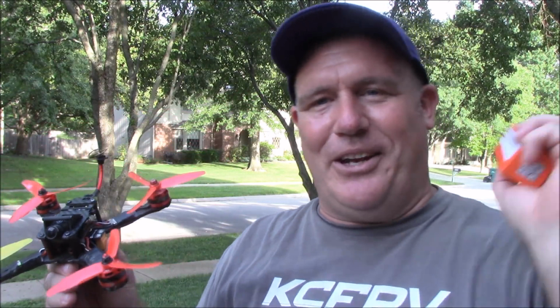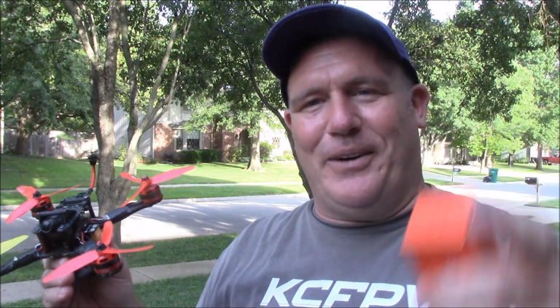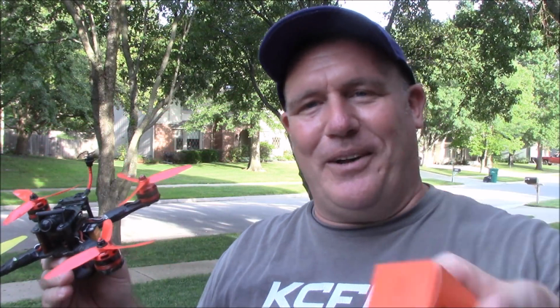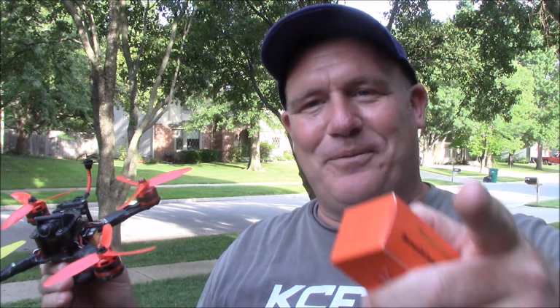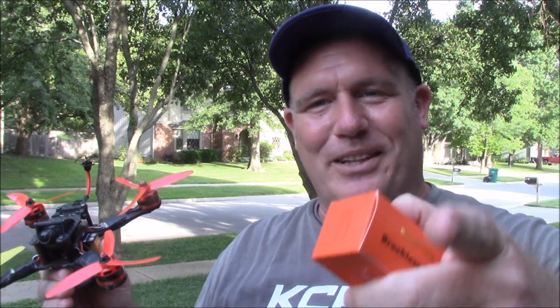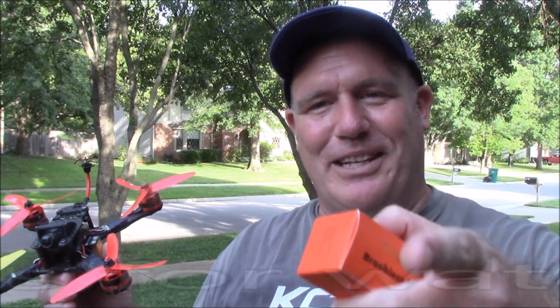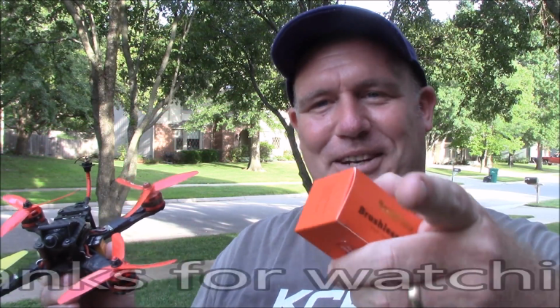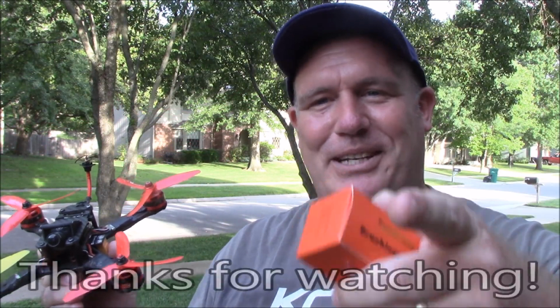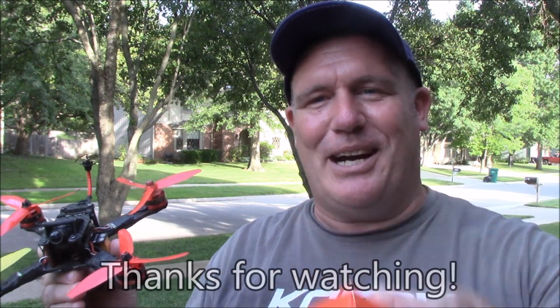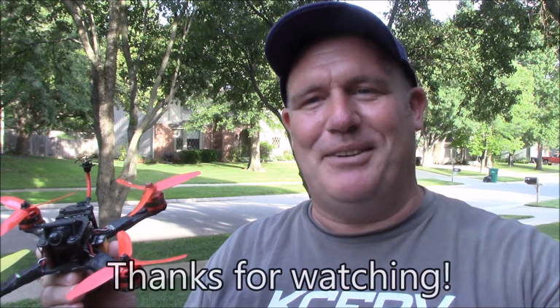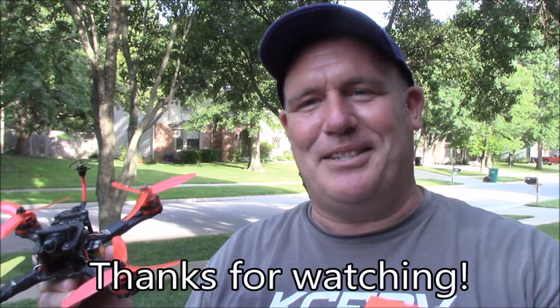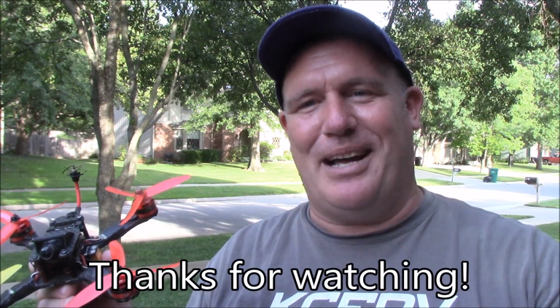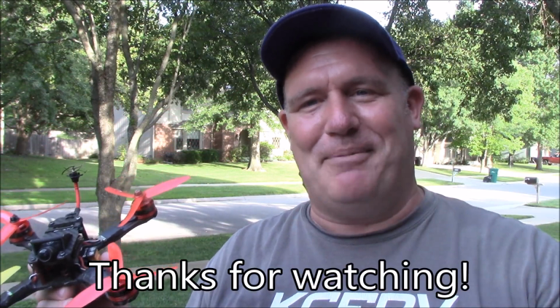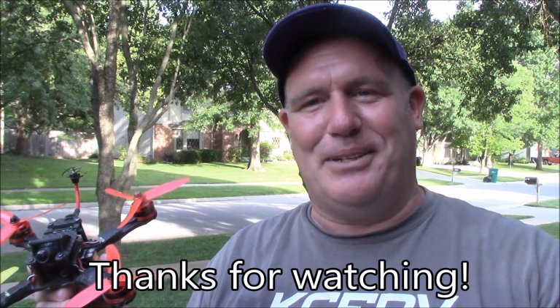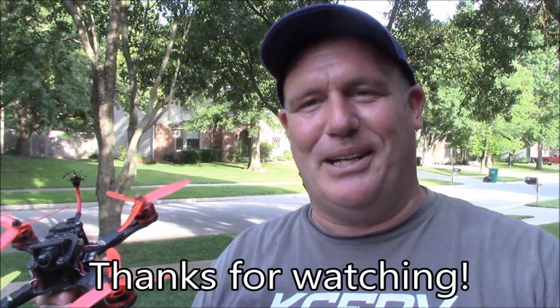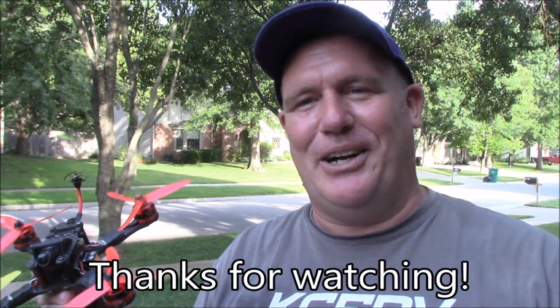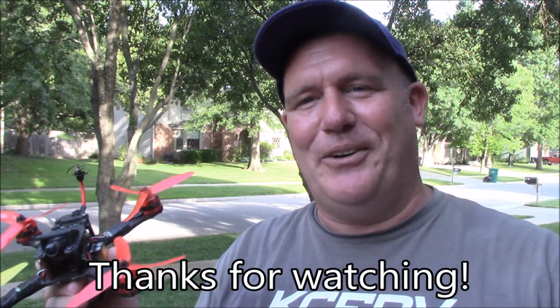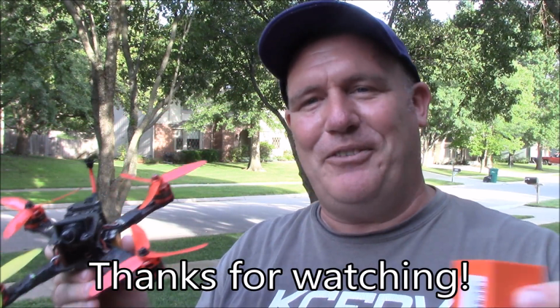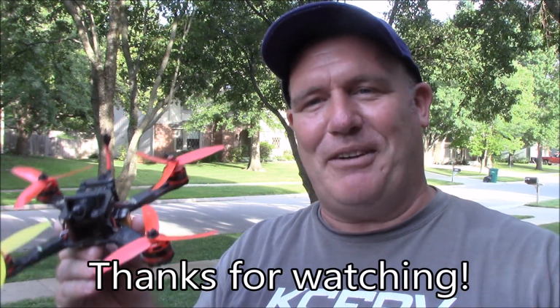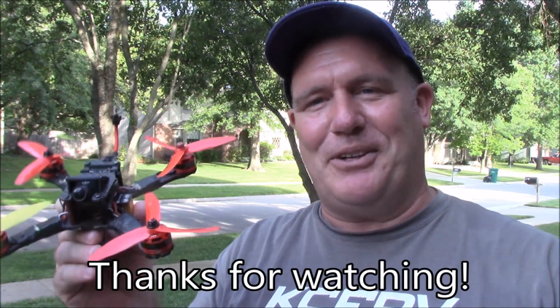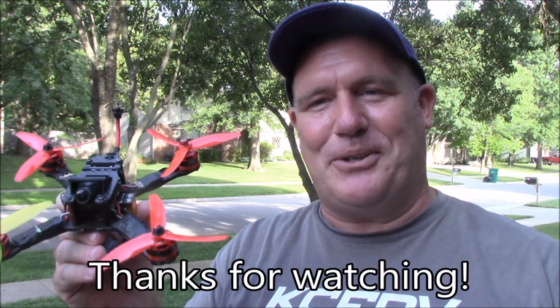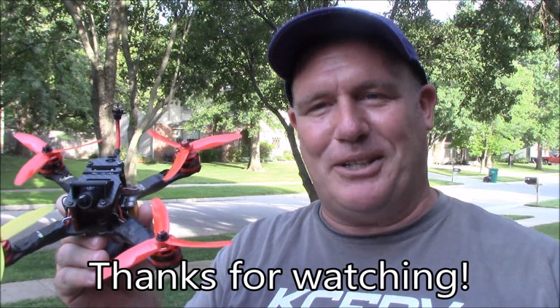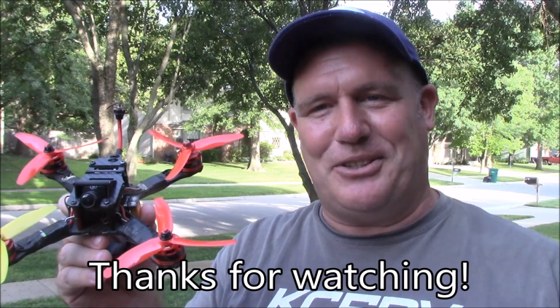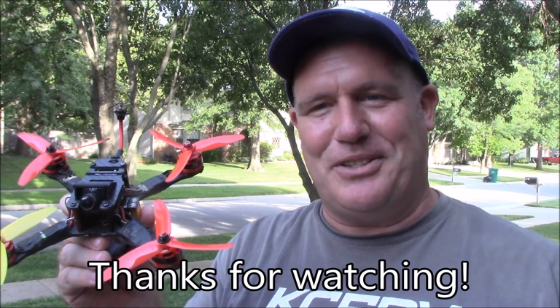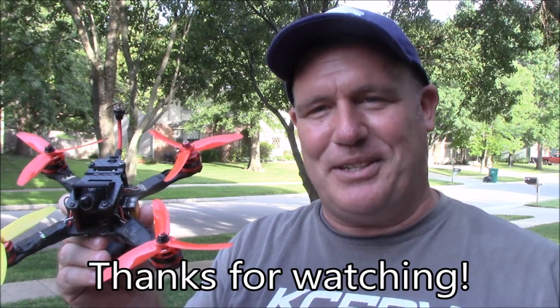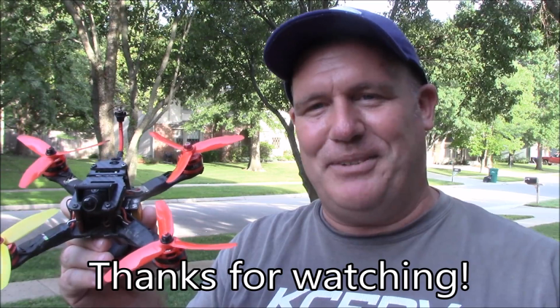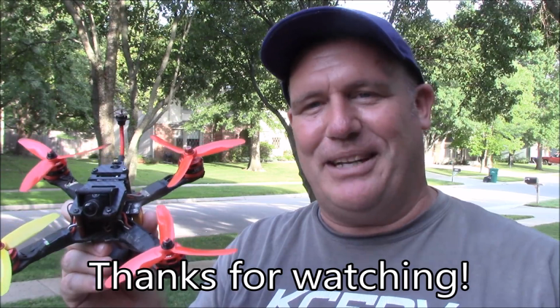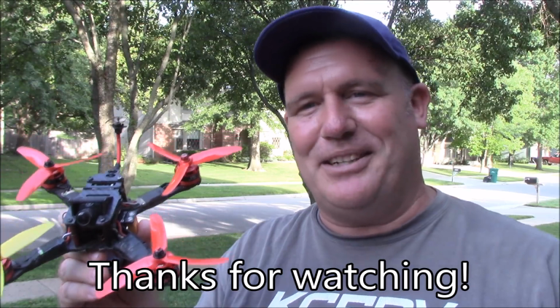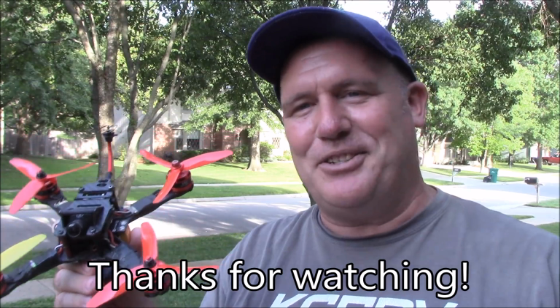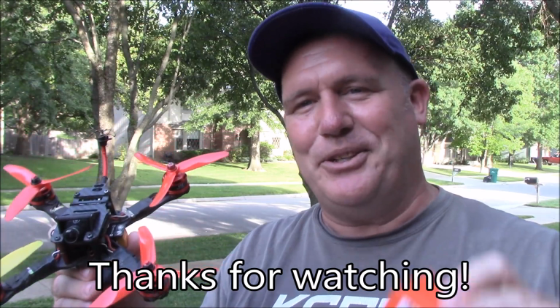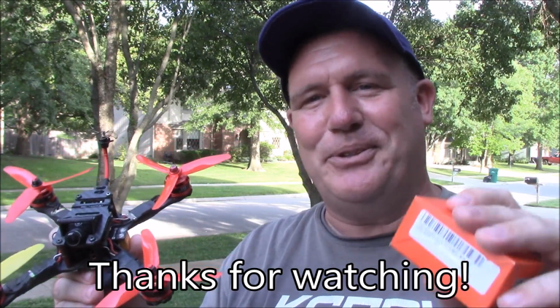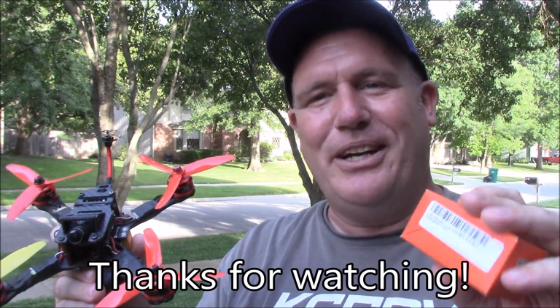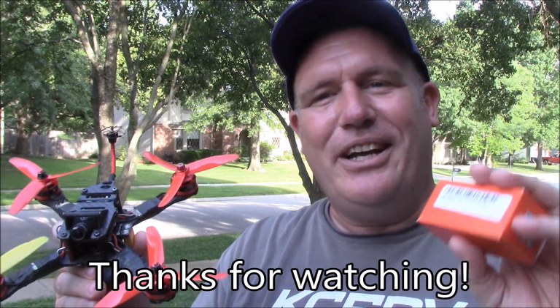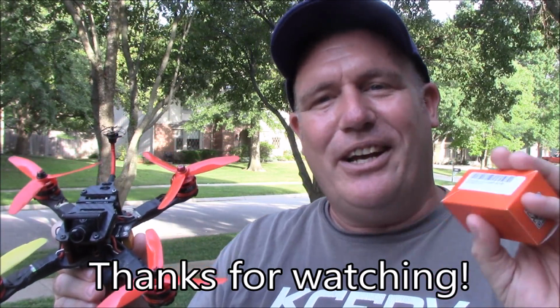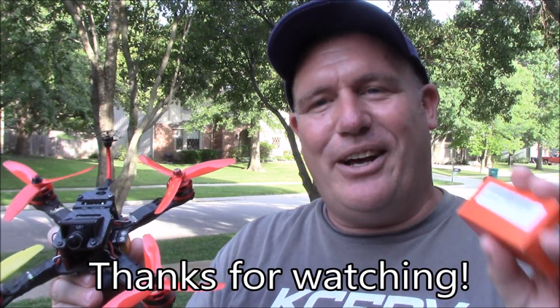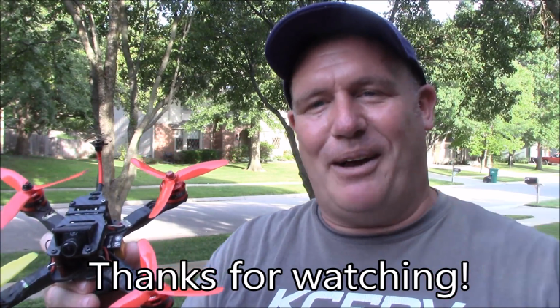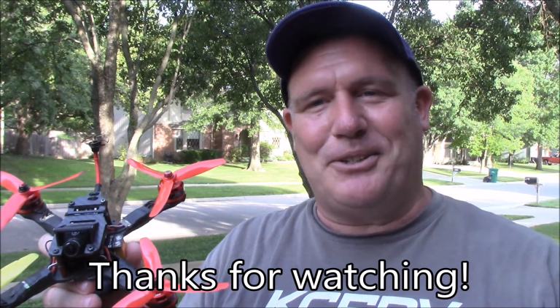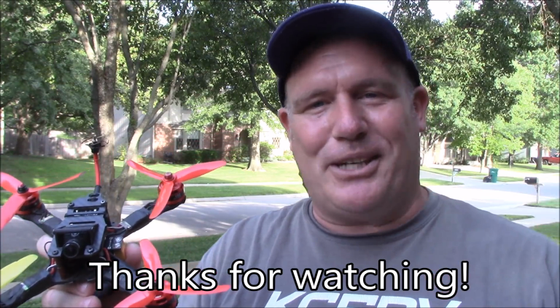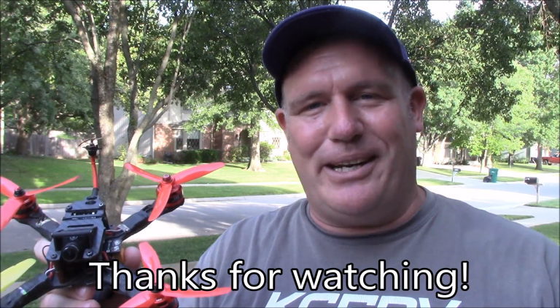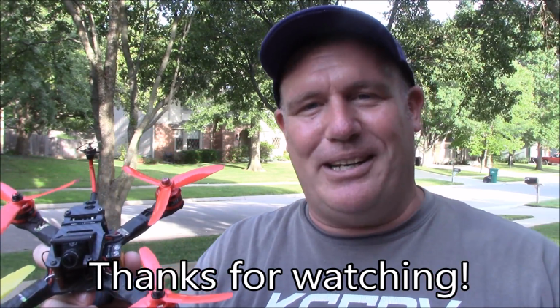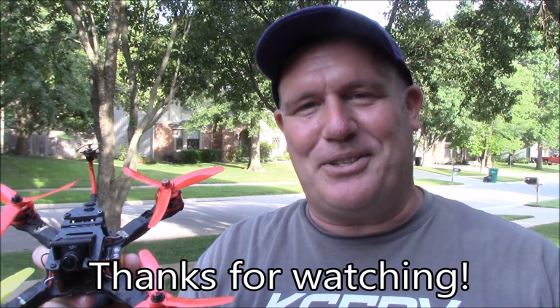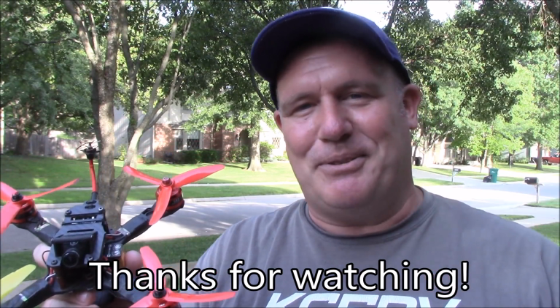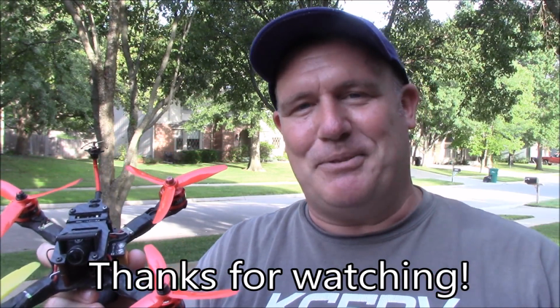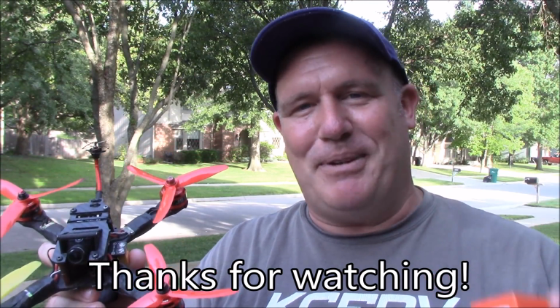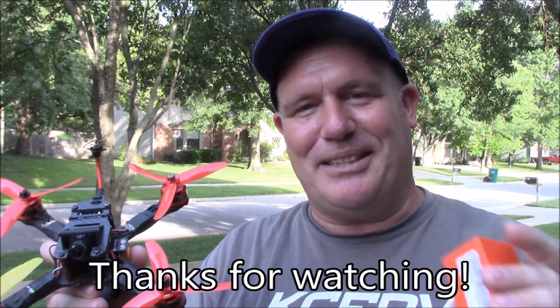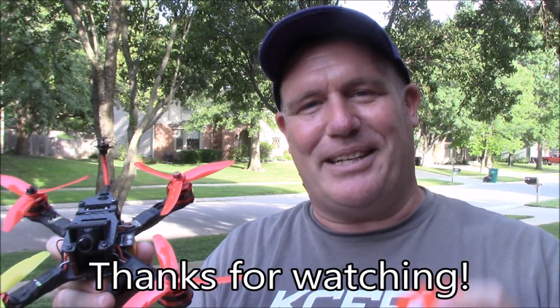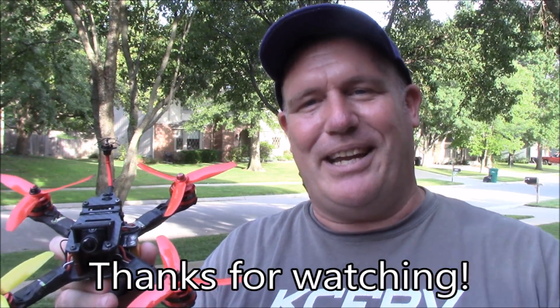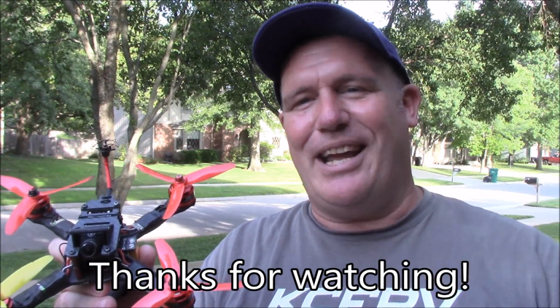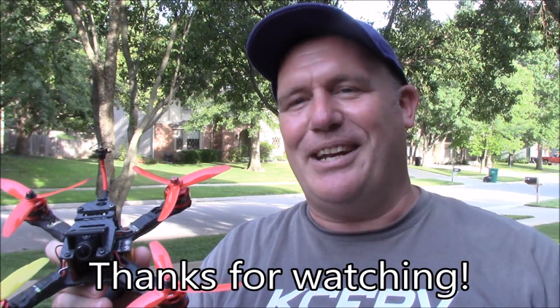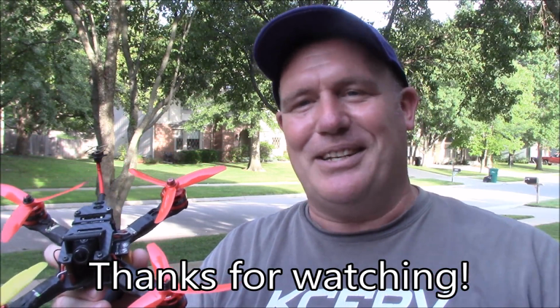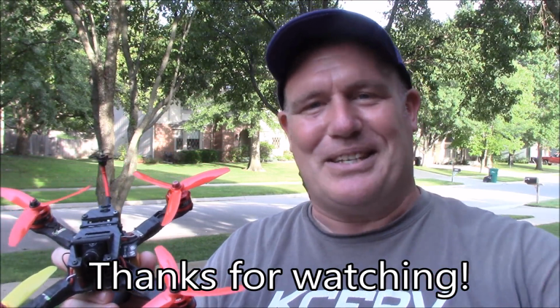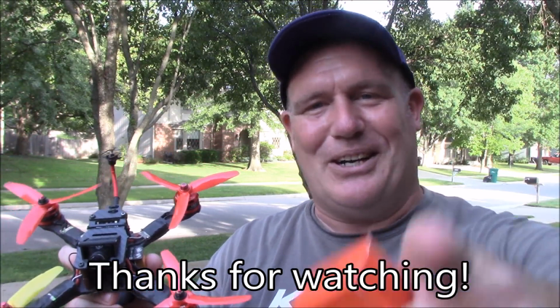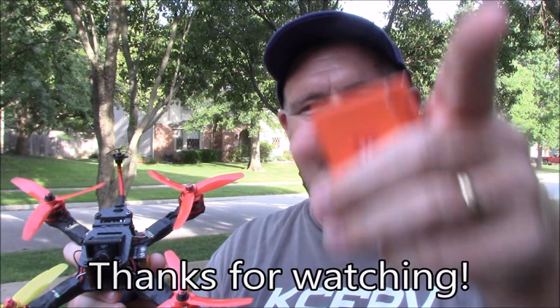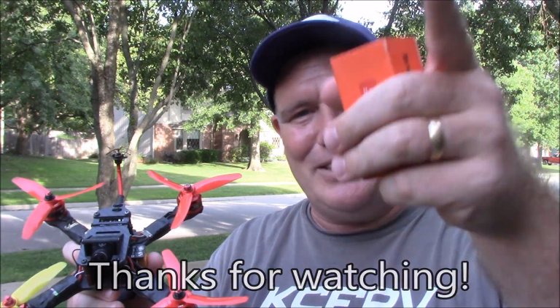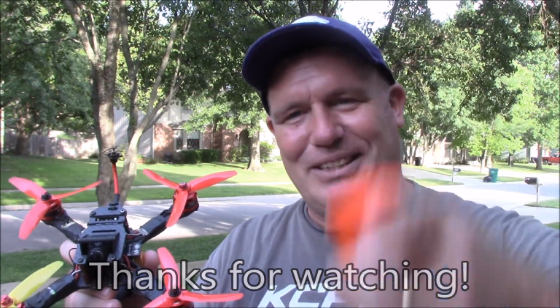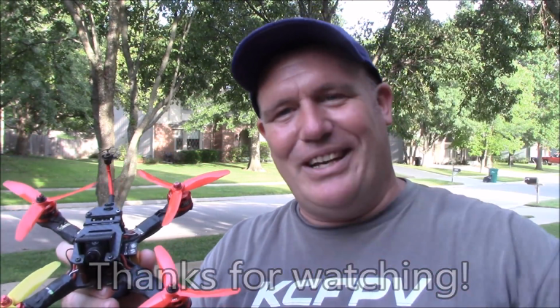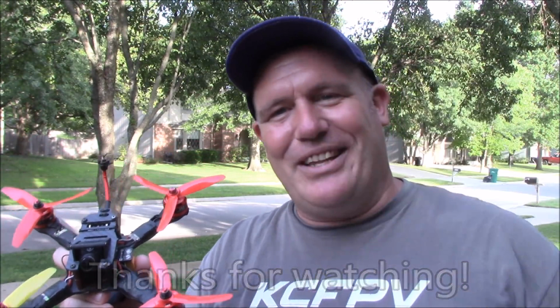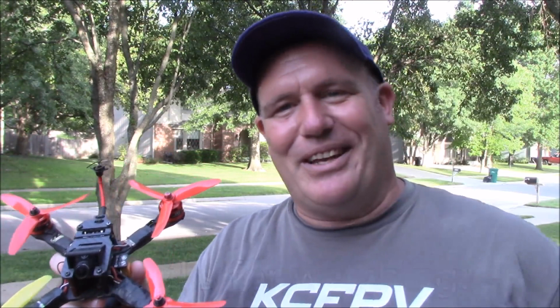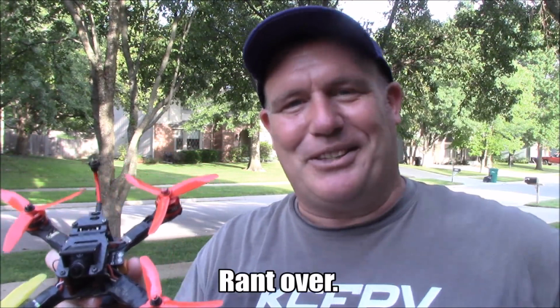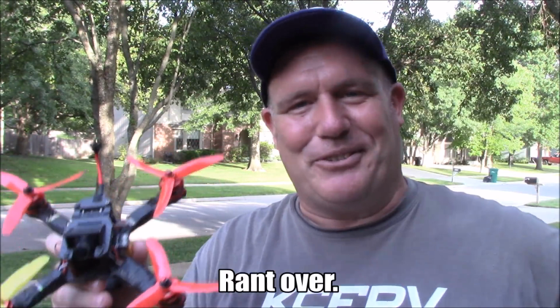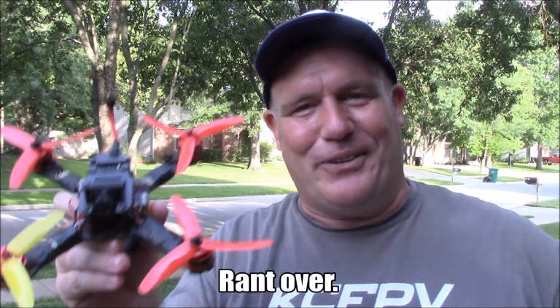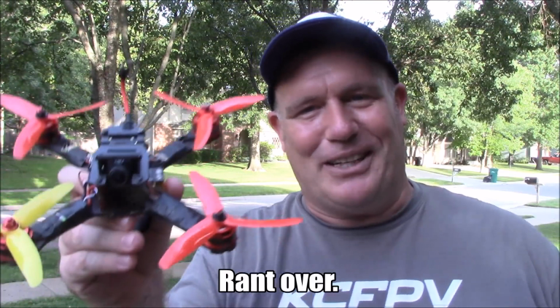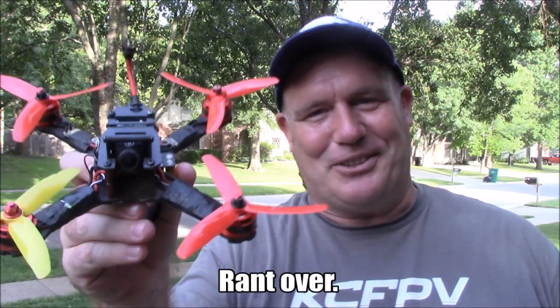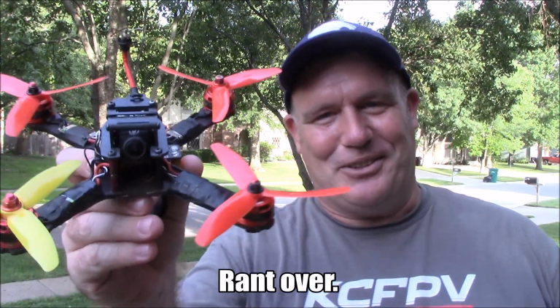Anyway, leave any comments down below. If you have any questions, leave them there too and I'll try to answer them as best I can. Thanks for watching — we'll see you soon.